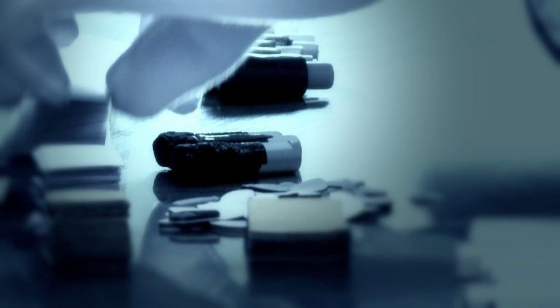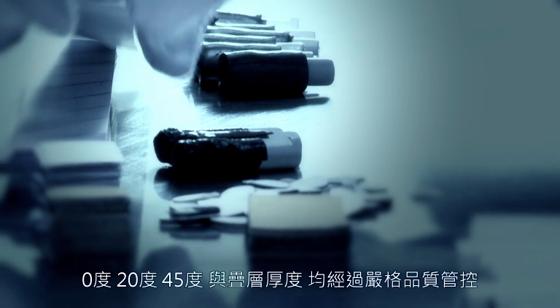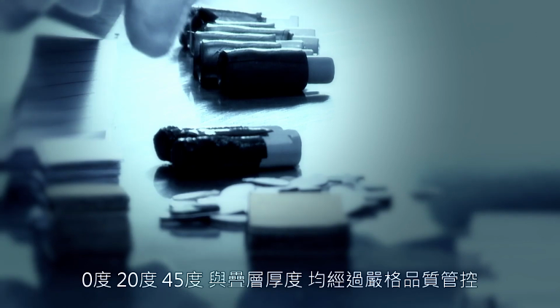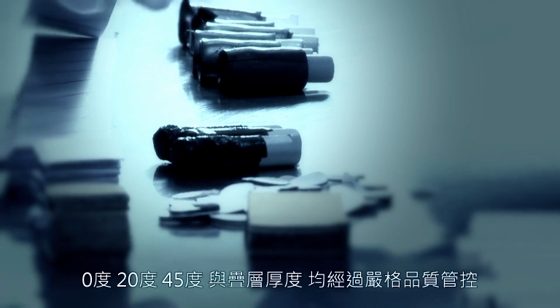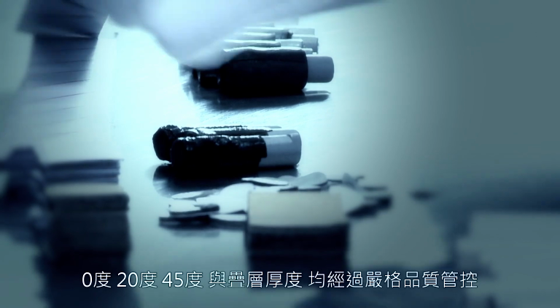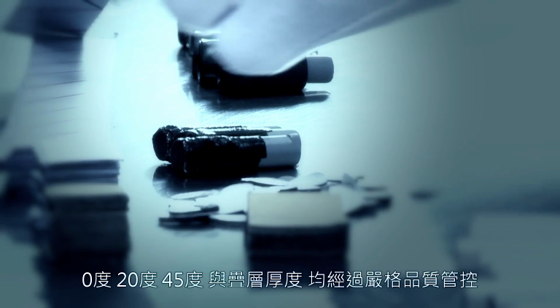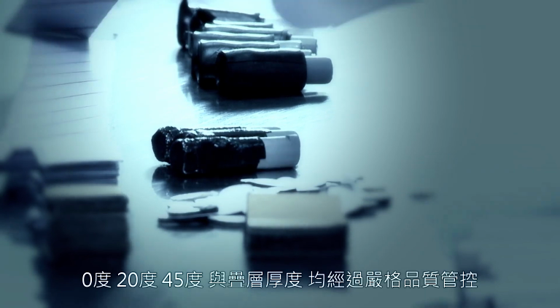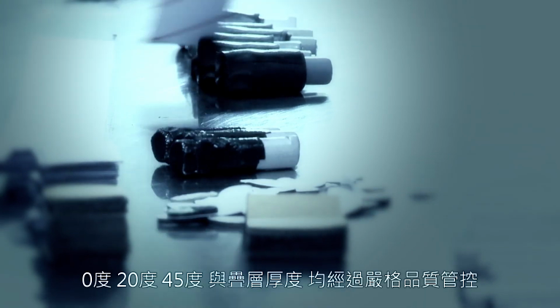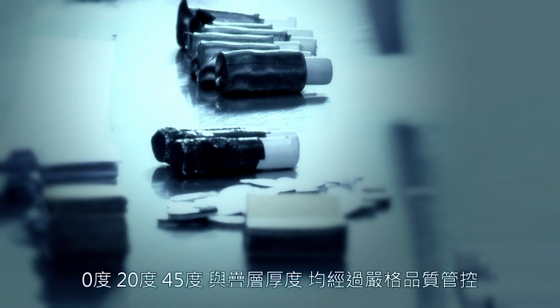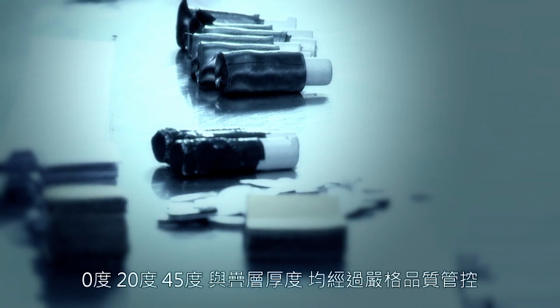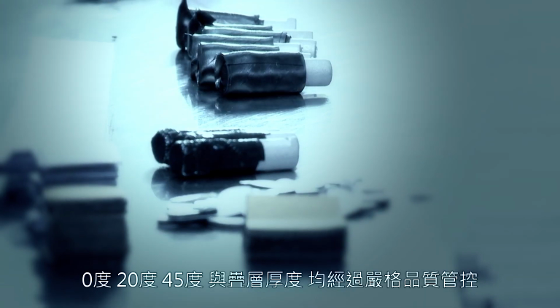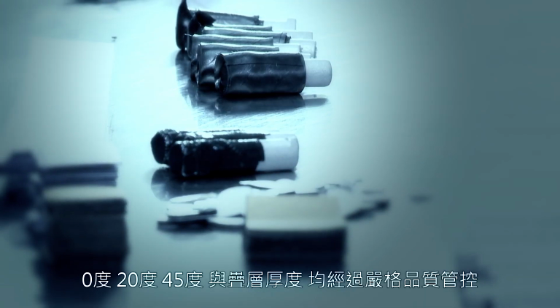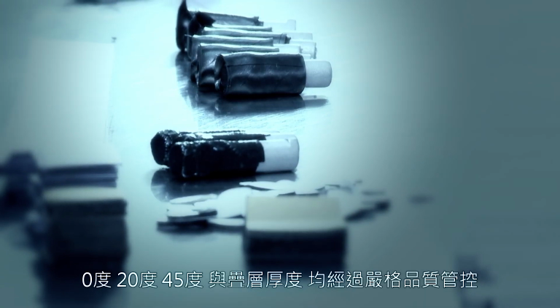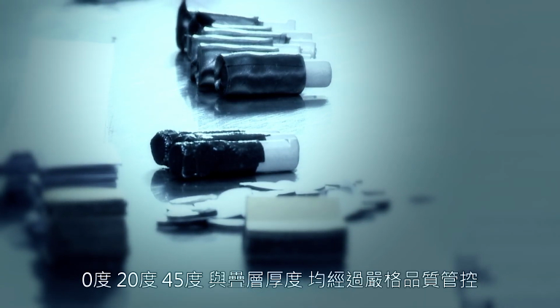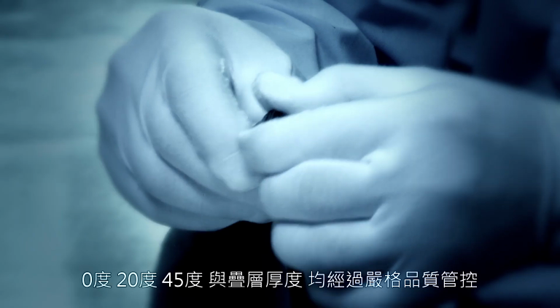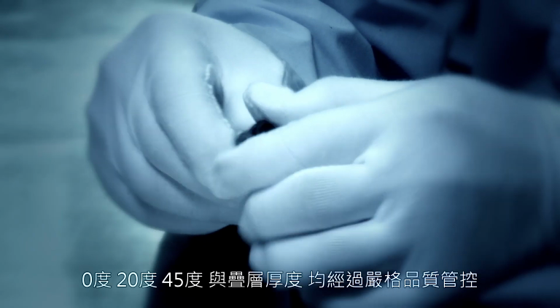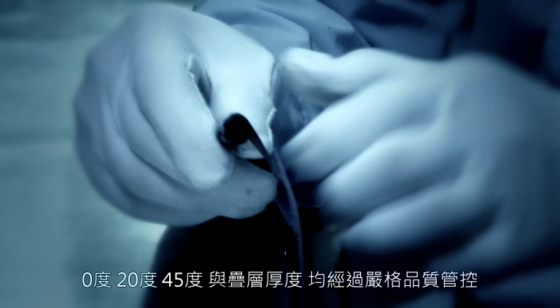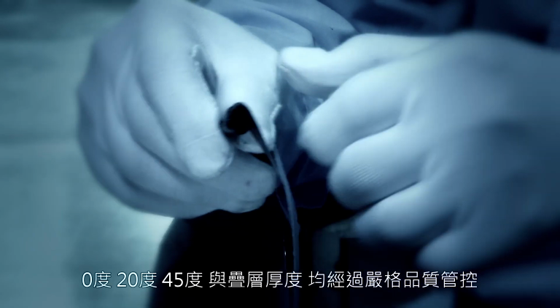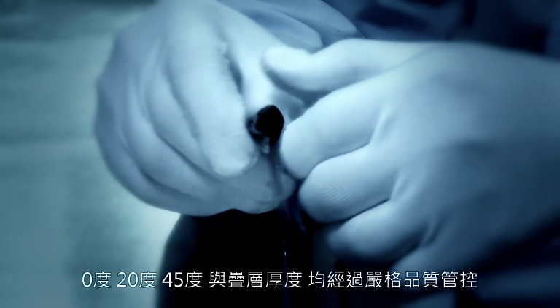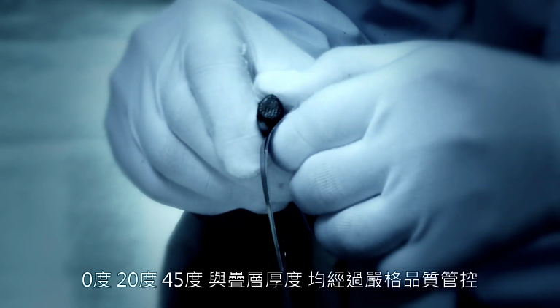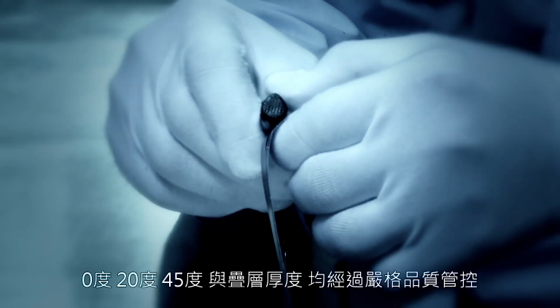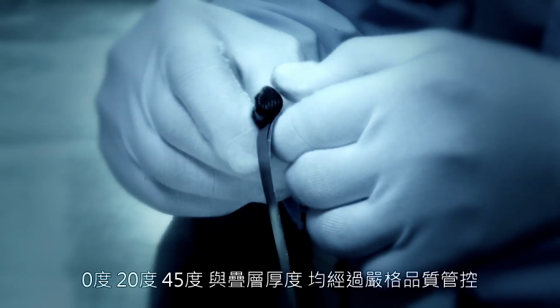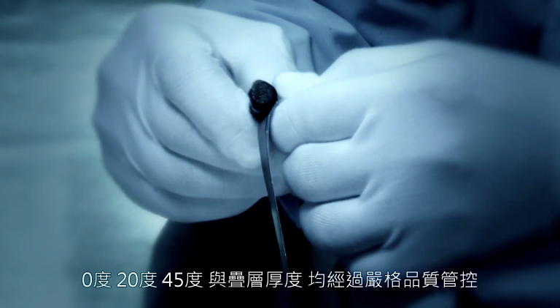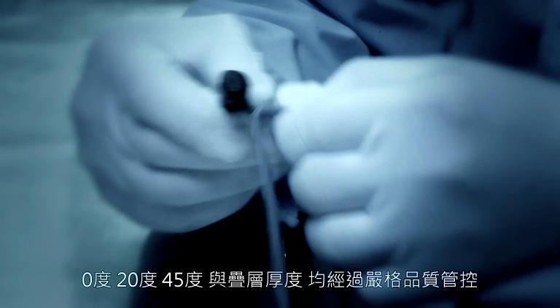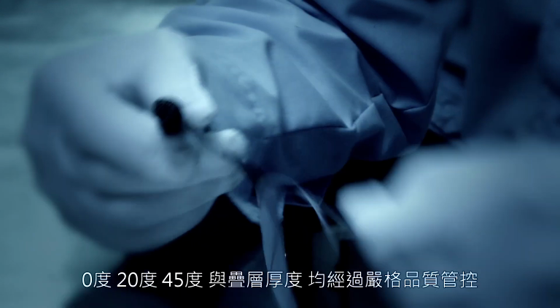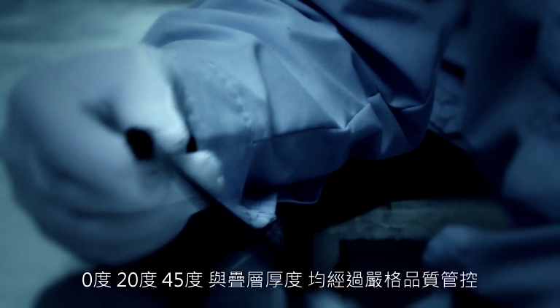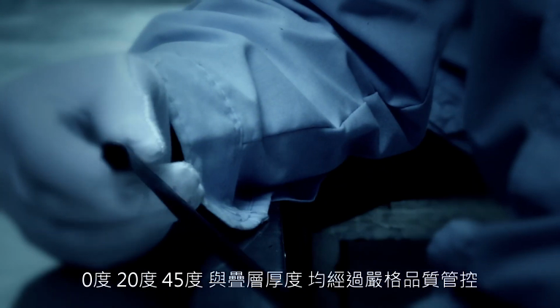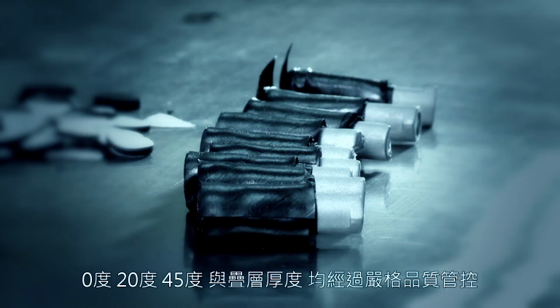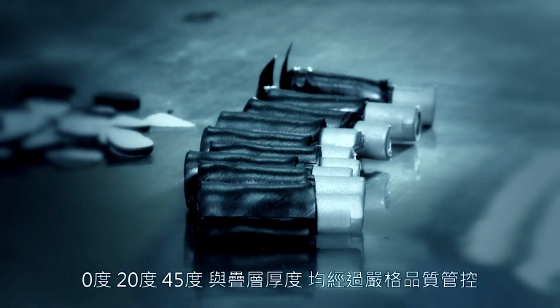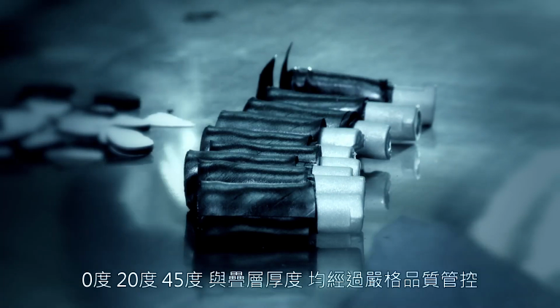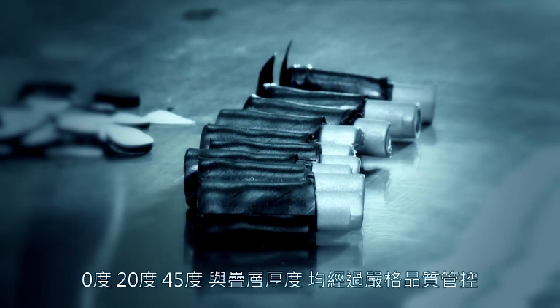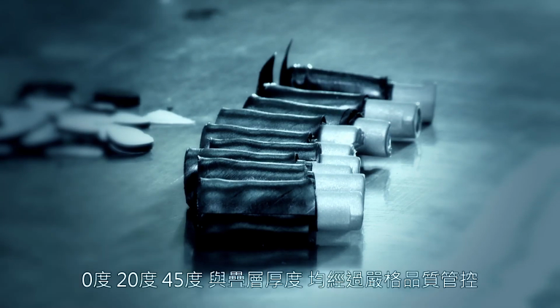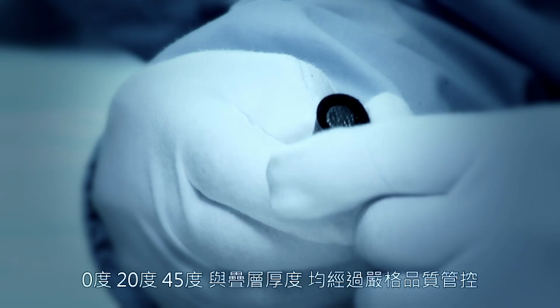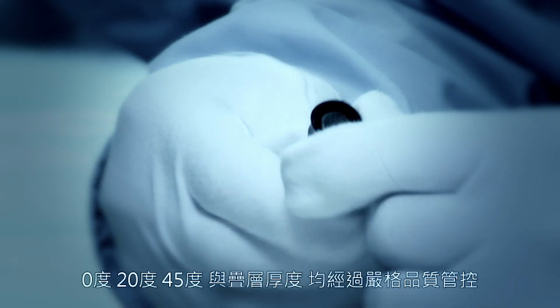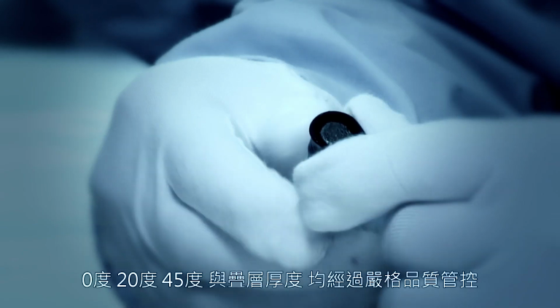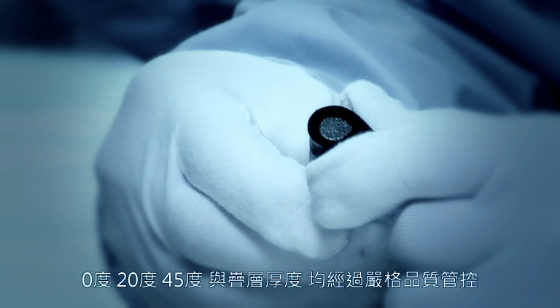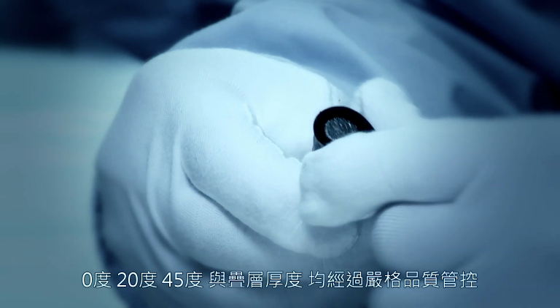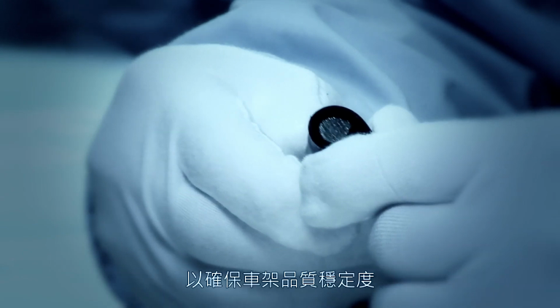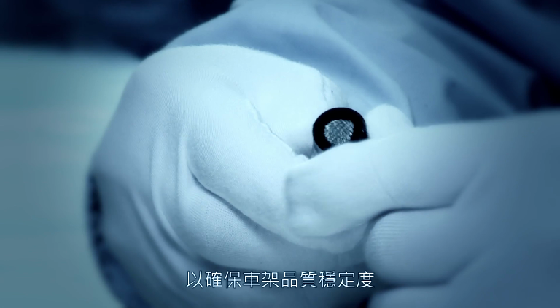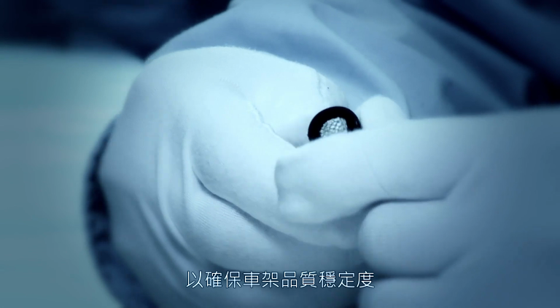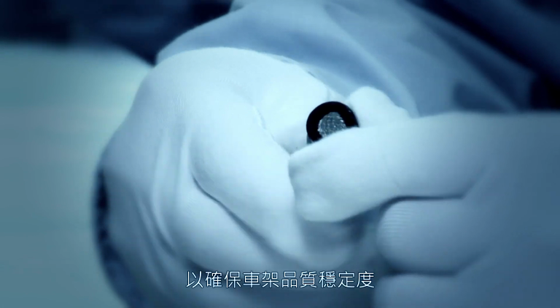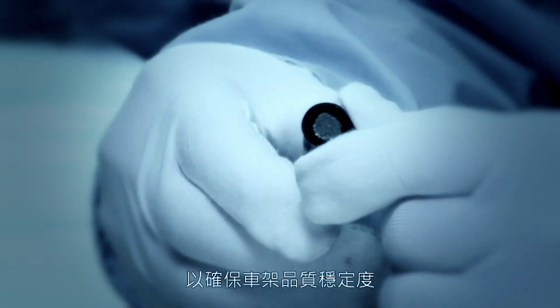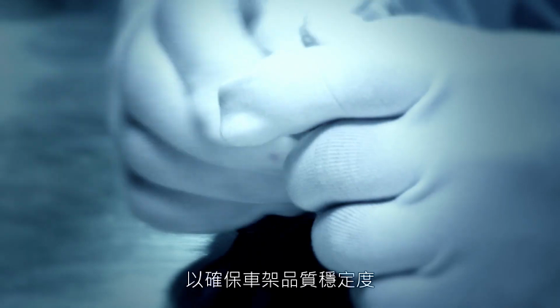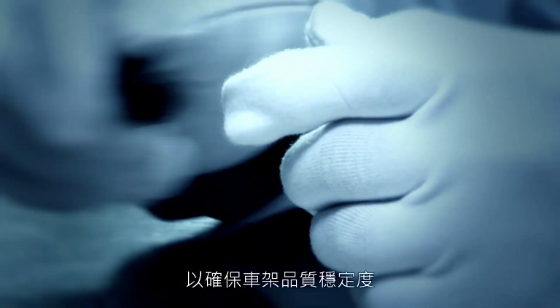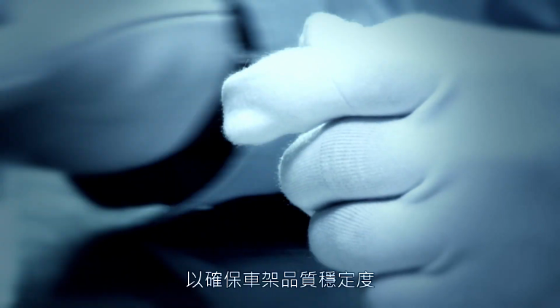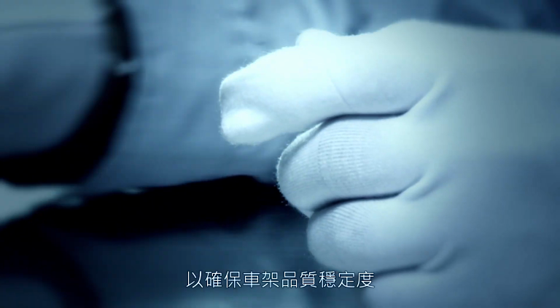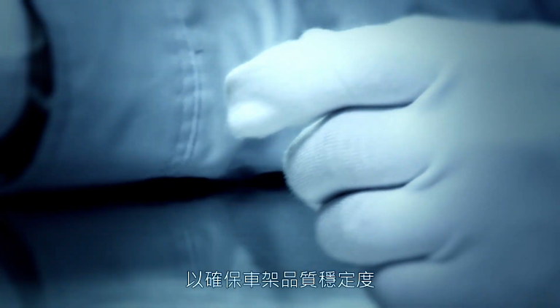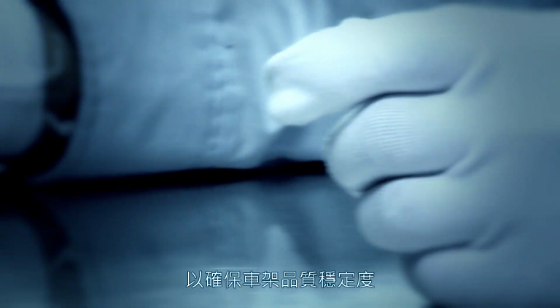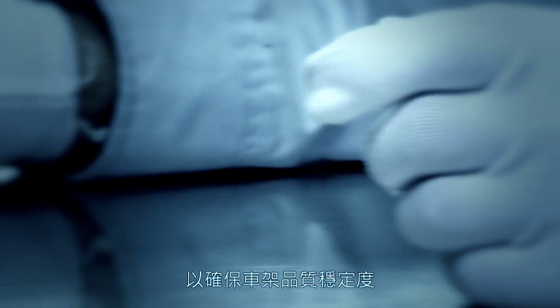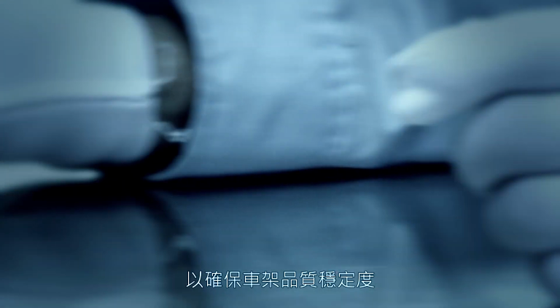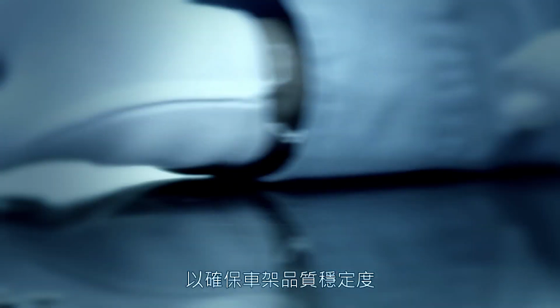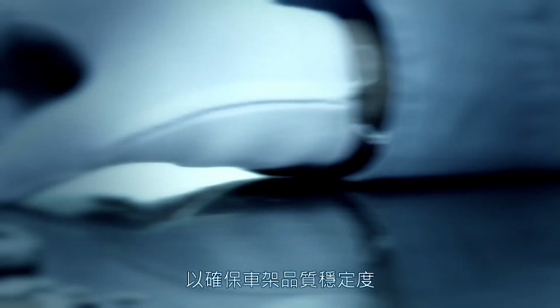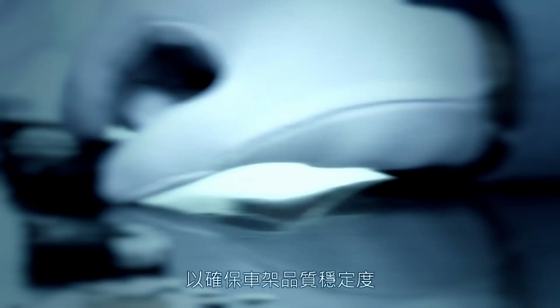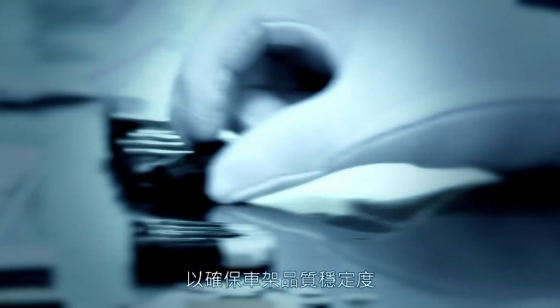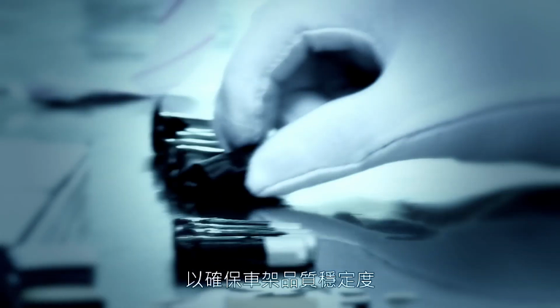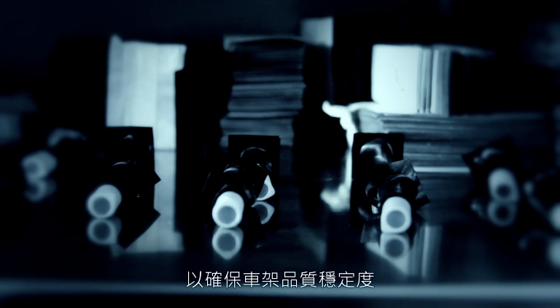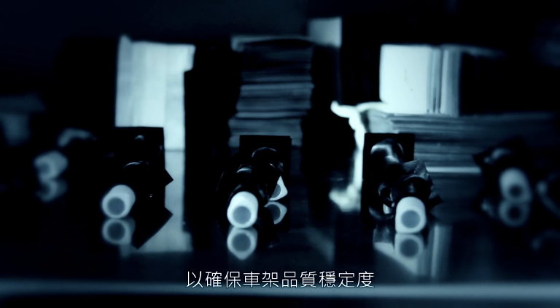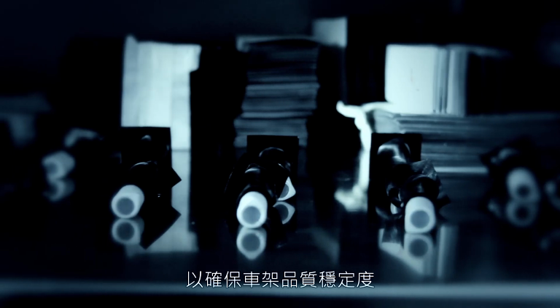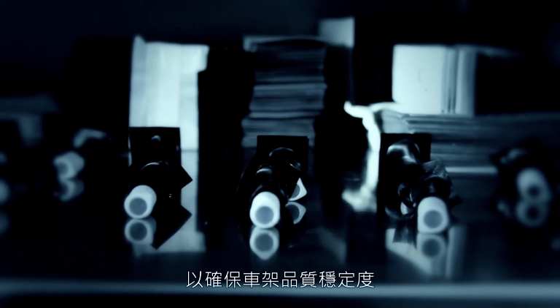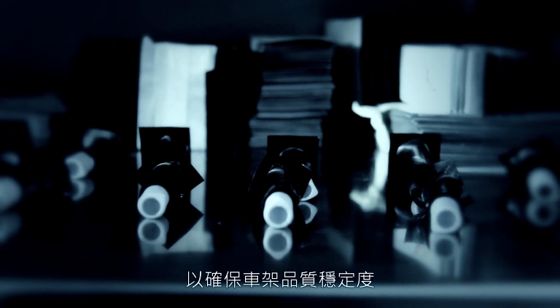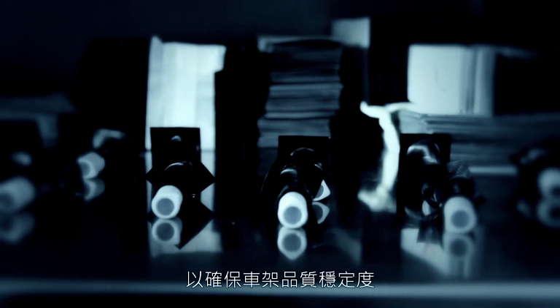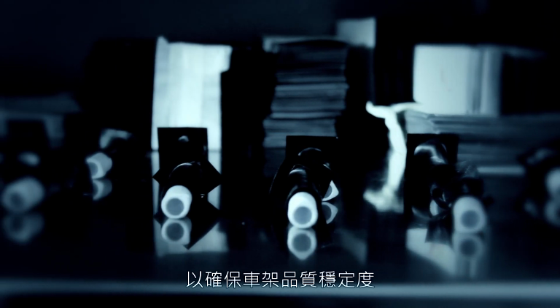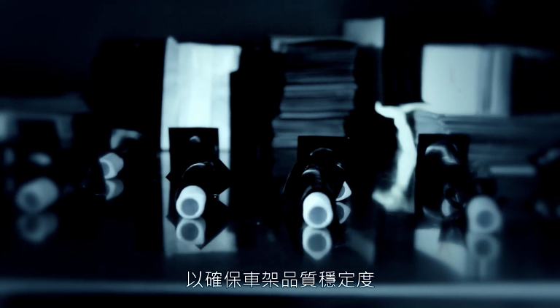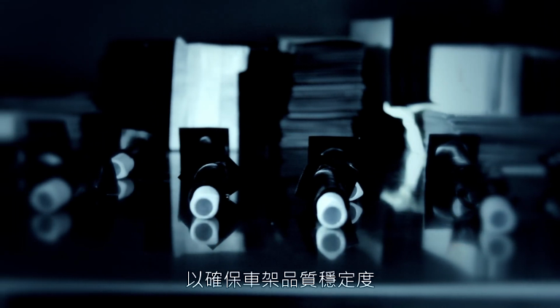Angles of 0, 20, and 45 degrees, as well as thicknesses, are closely monitored to ensure consistency.